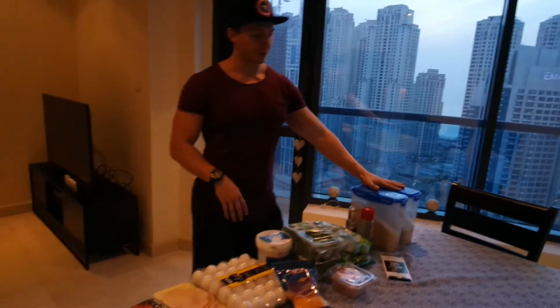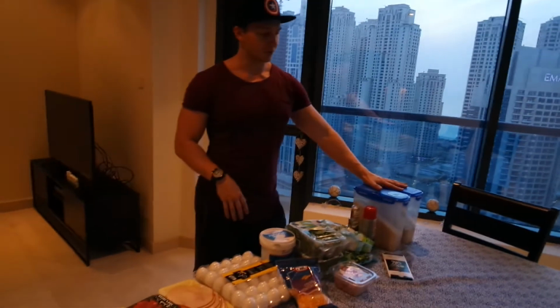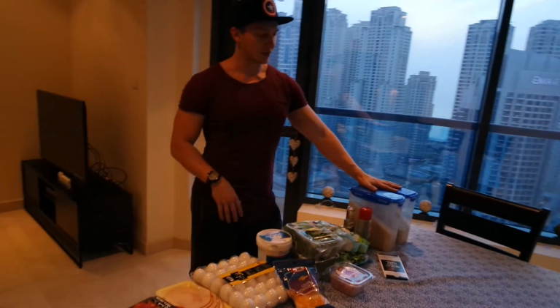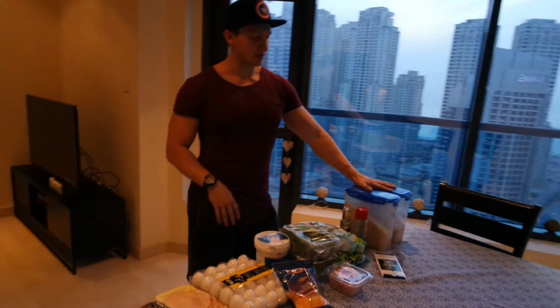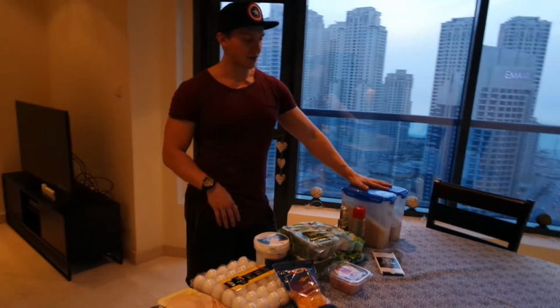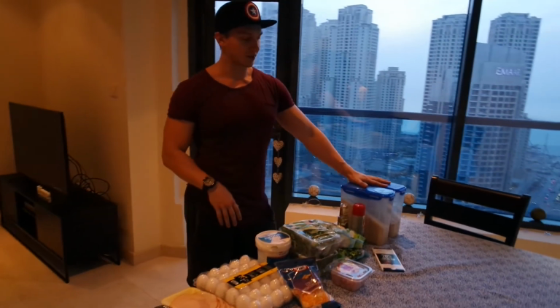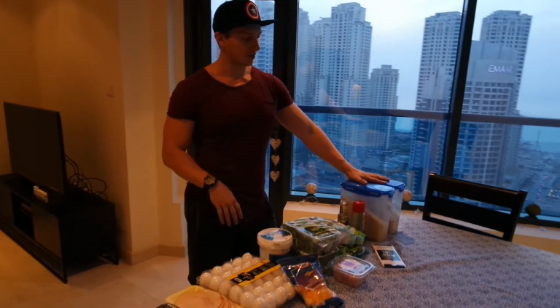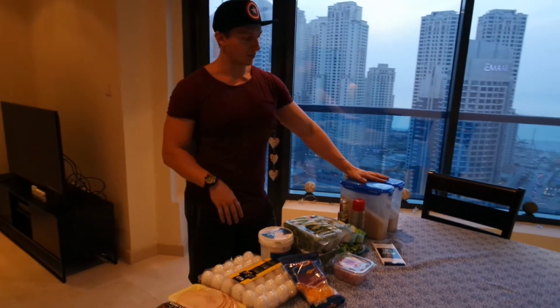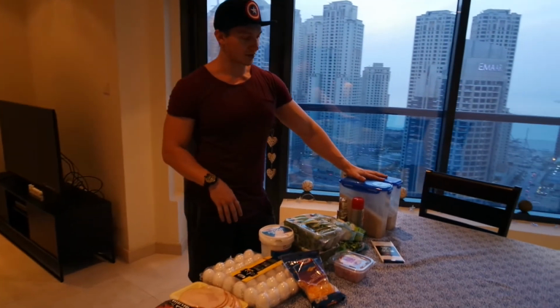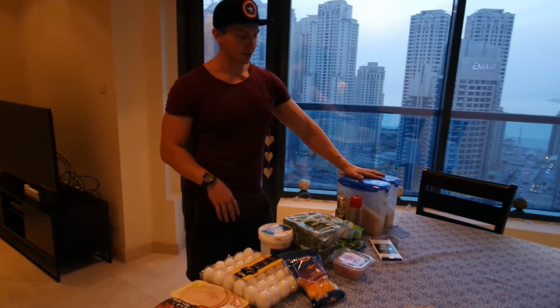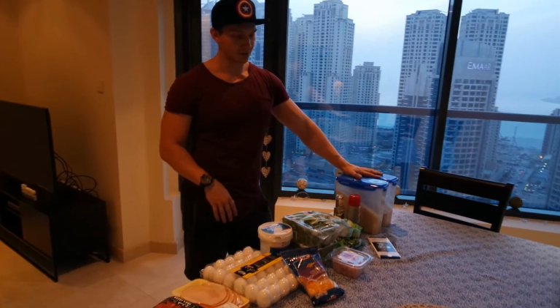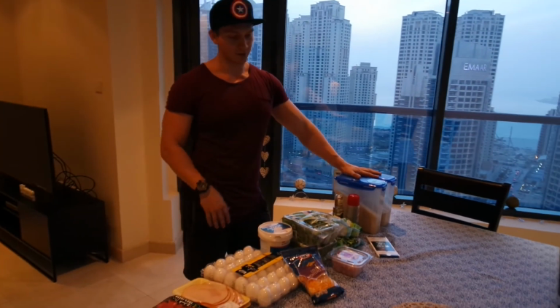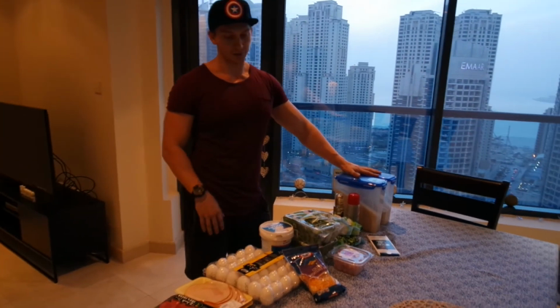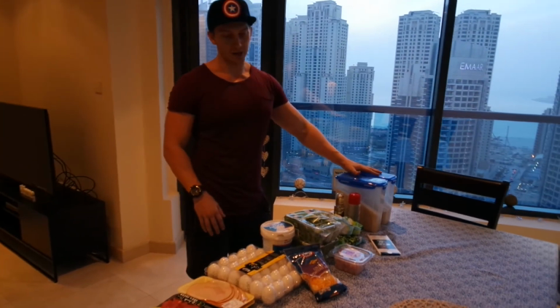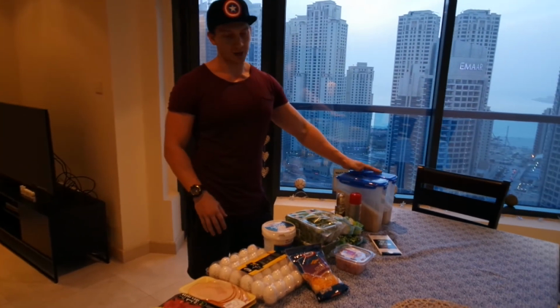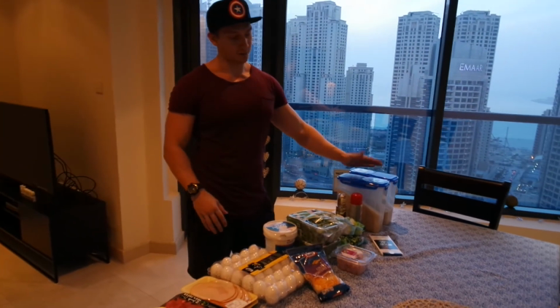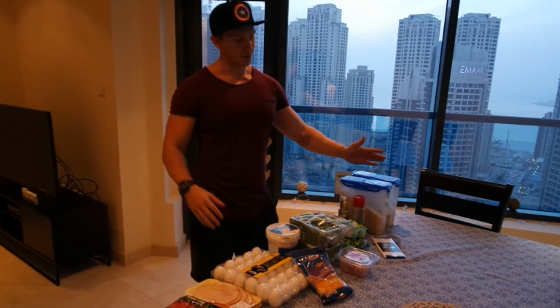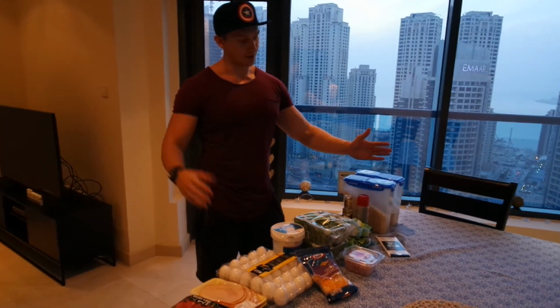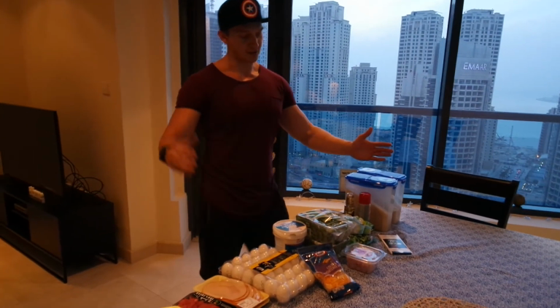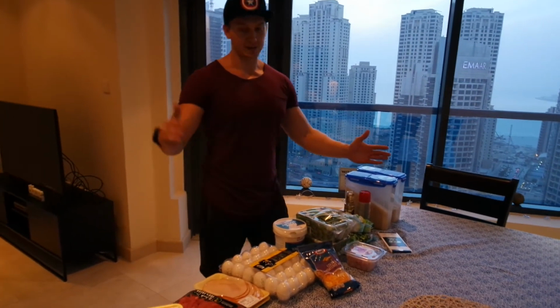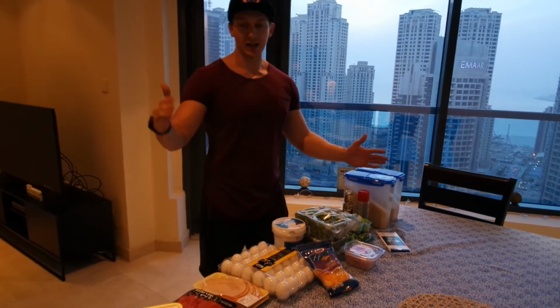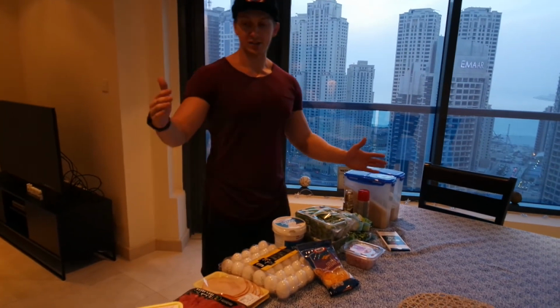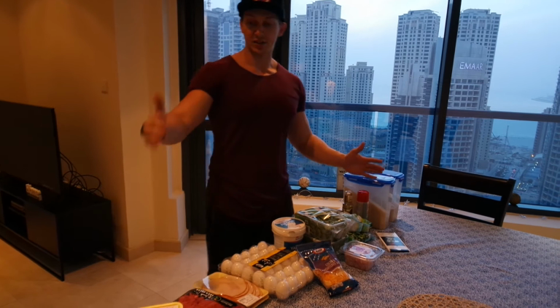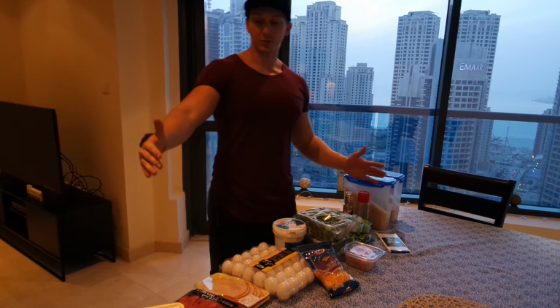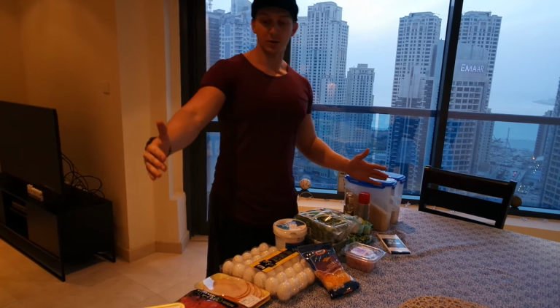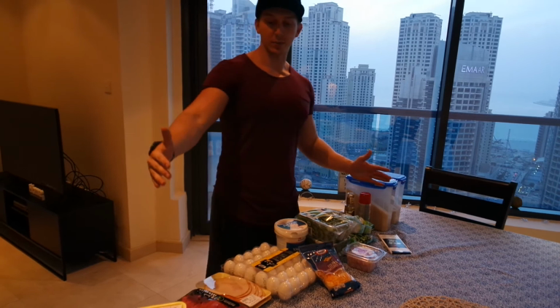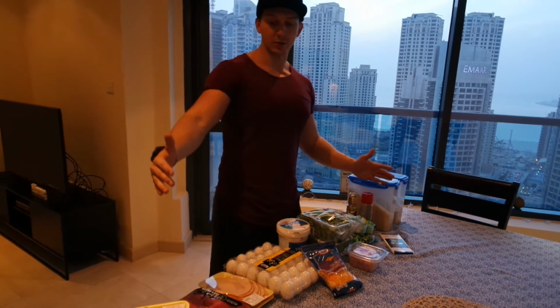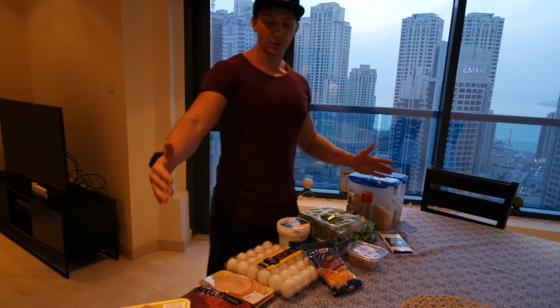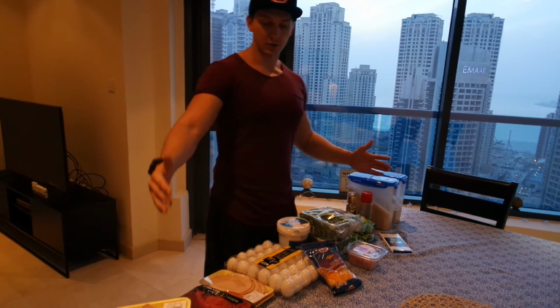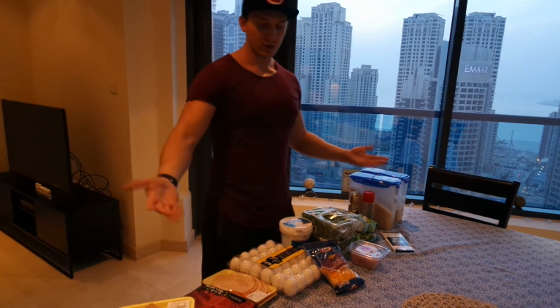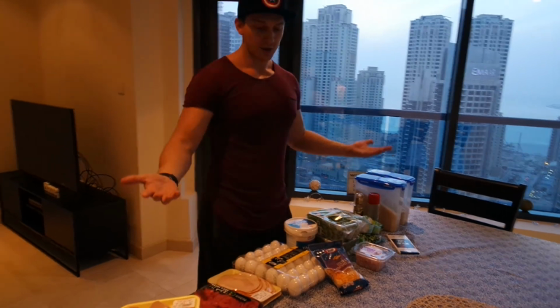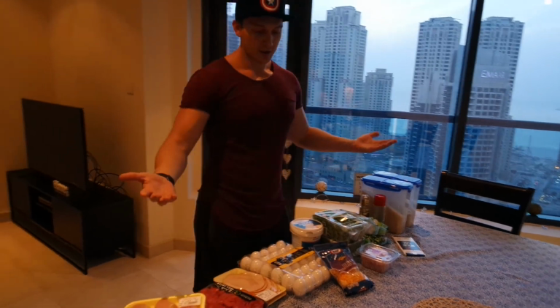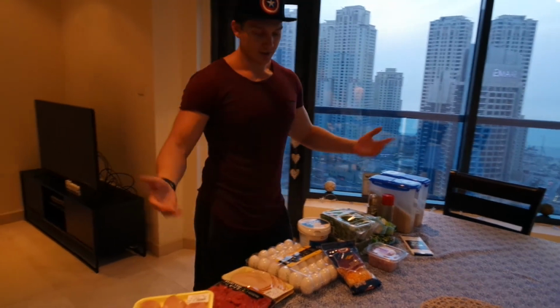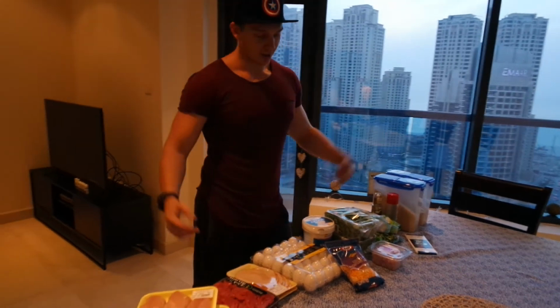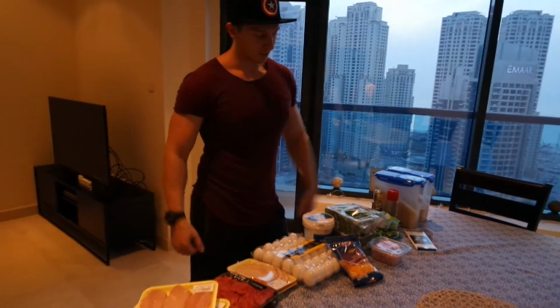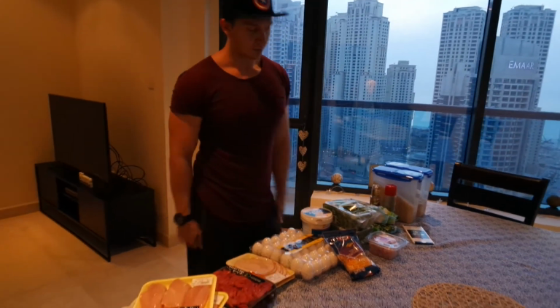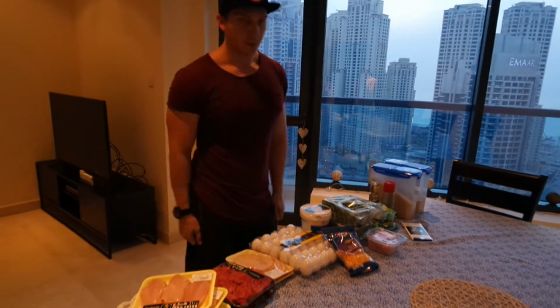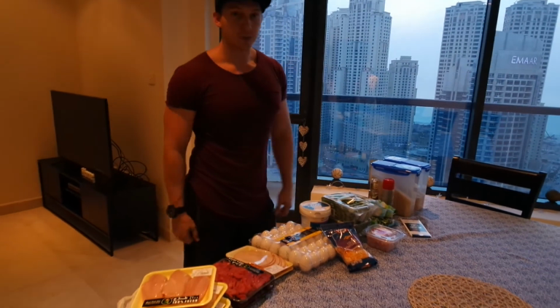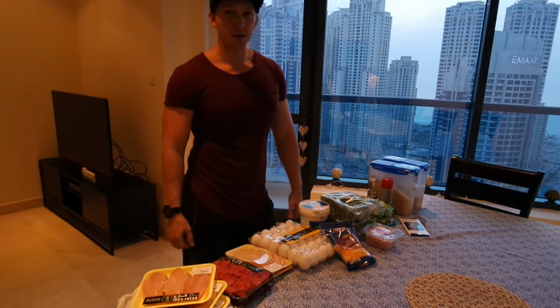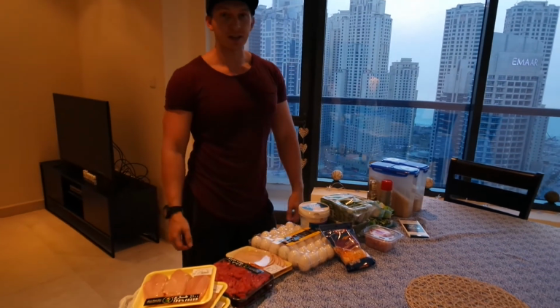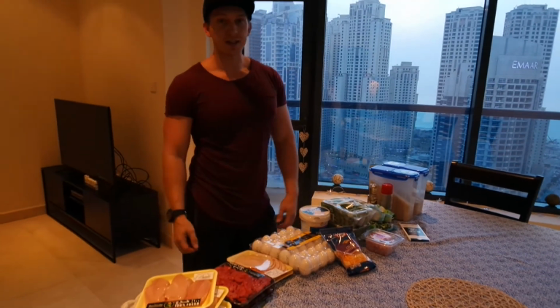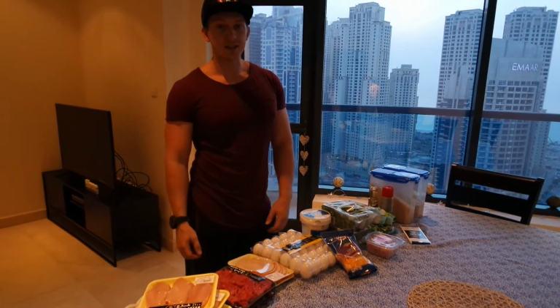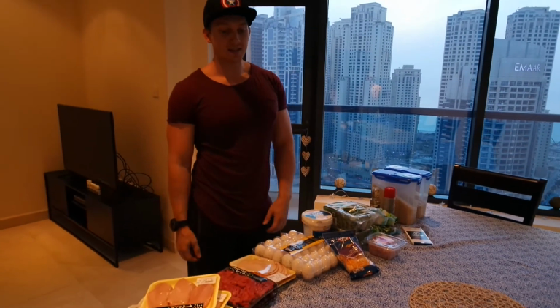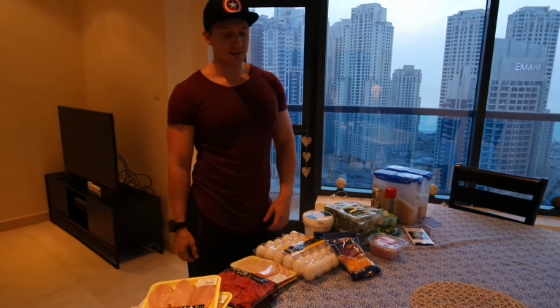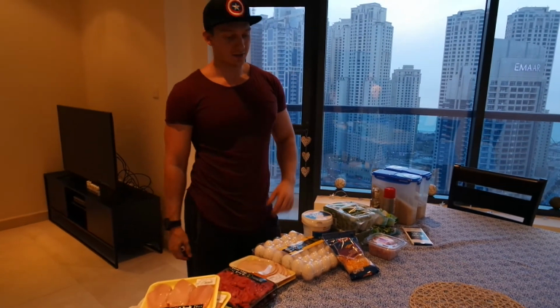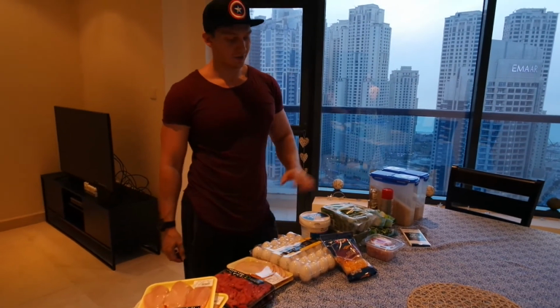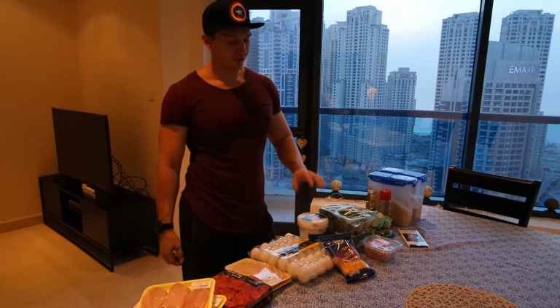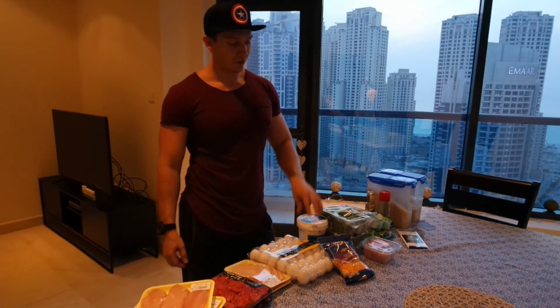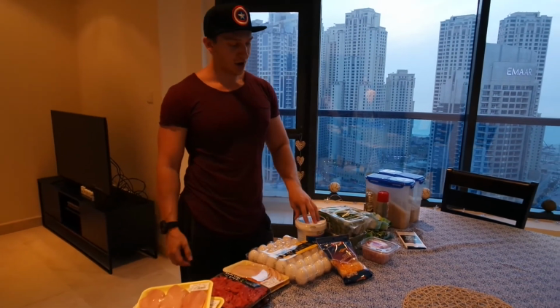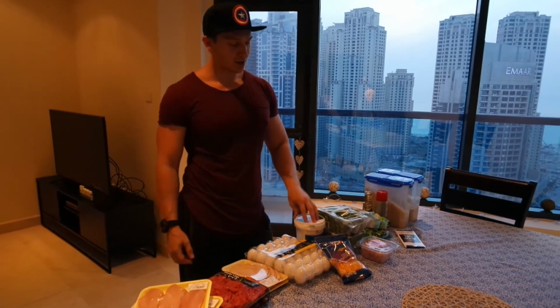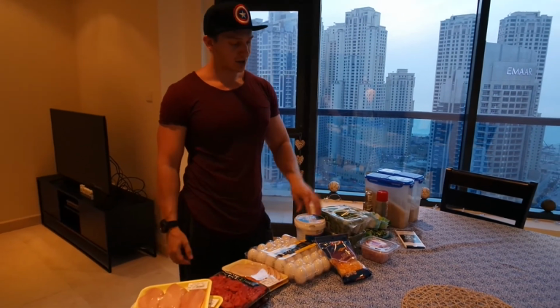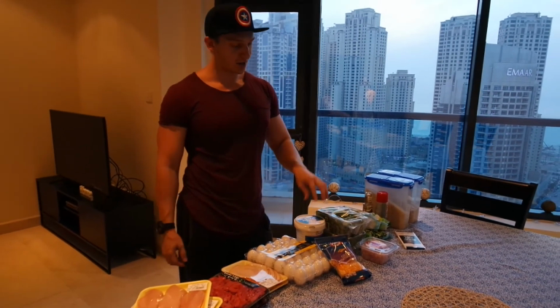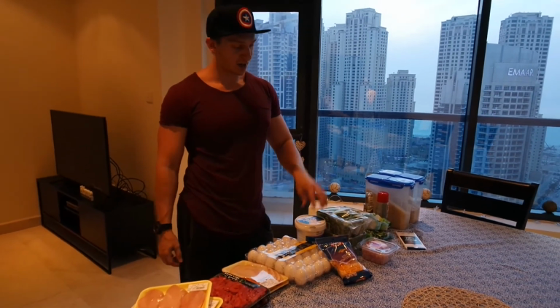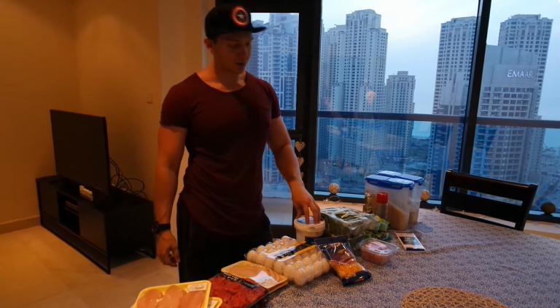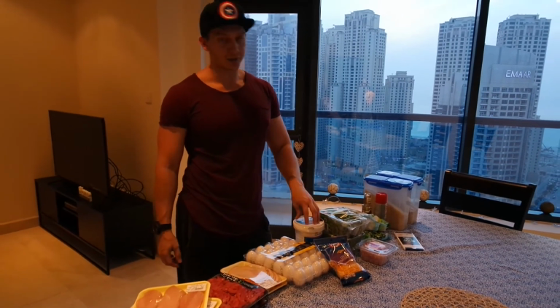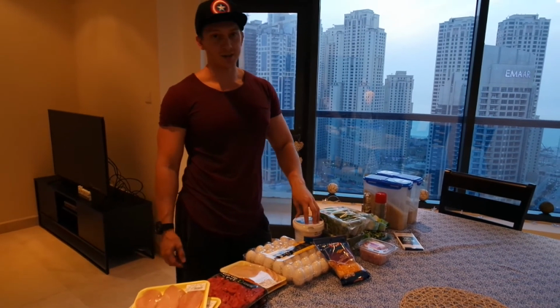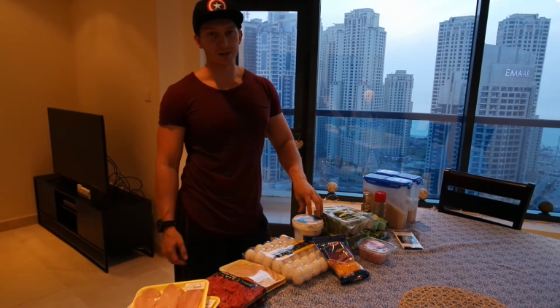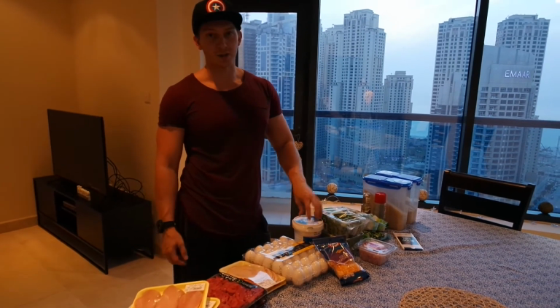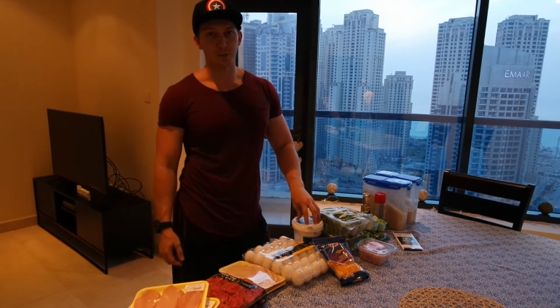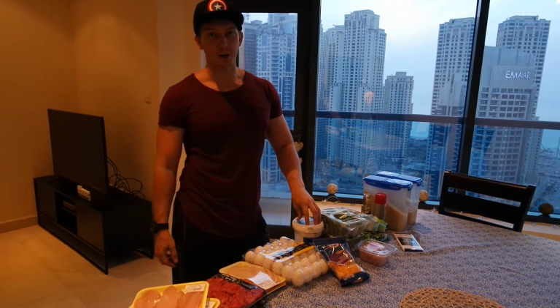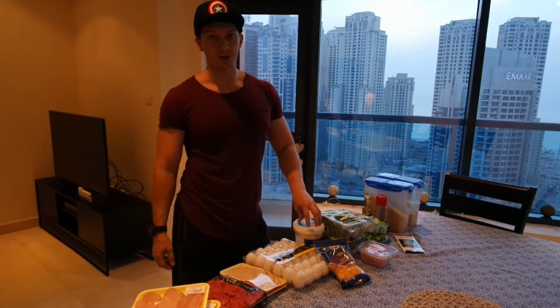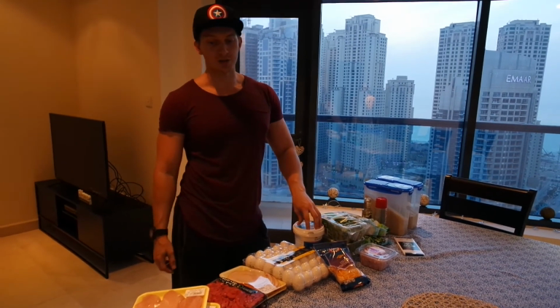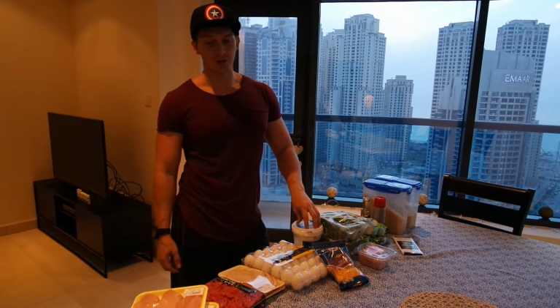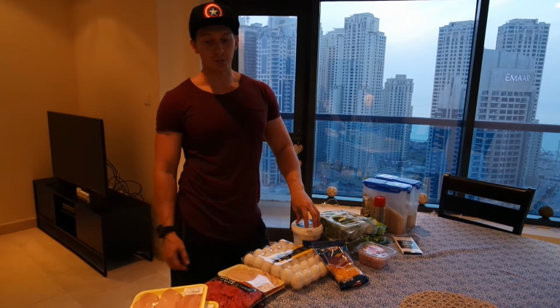These are kind of my stocked-up staples, but this is actually what I bought. So pretty easy, fresh, healthy supermarket shop.